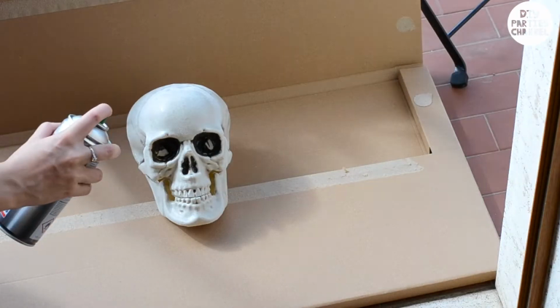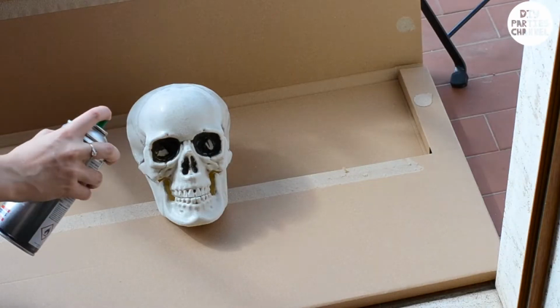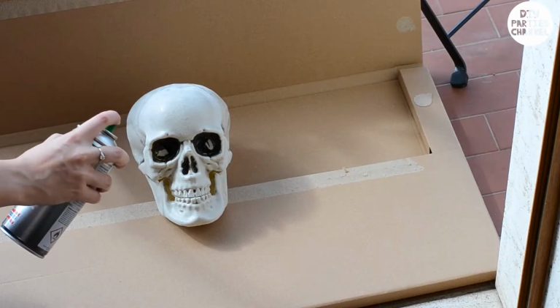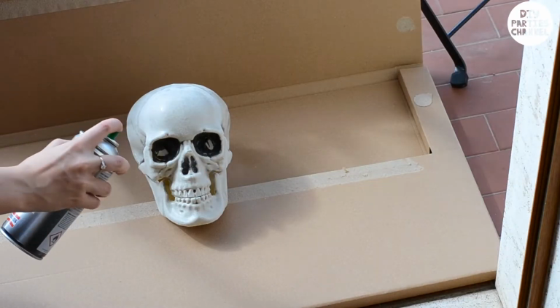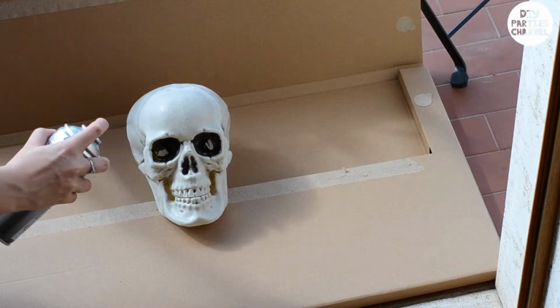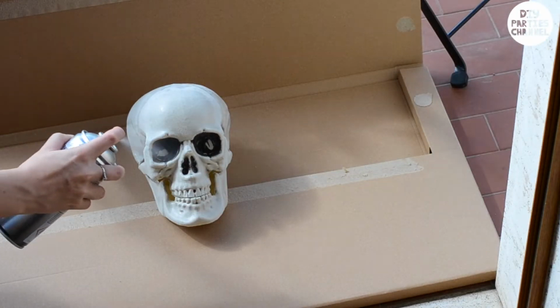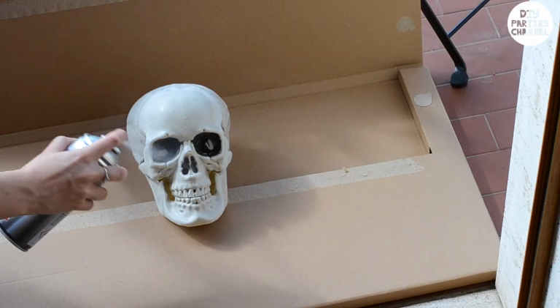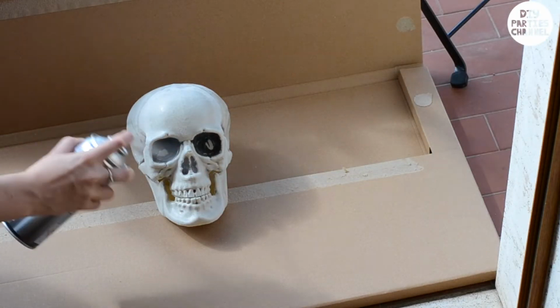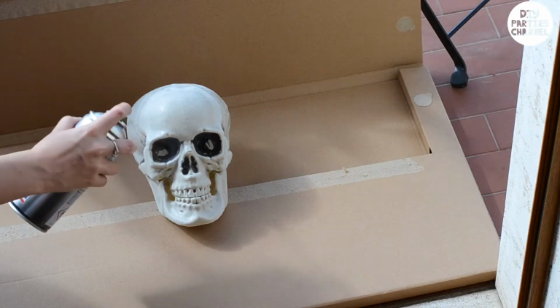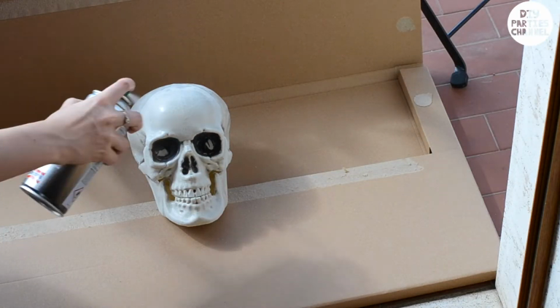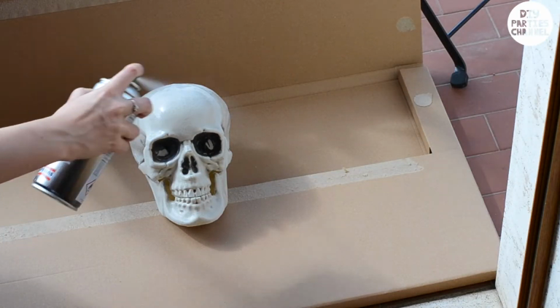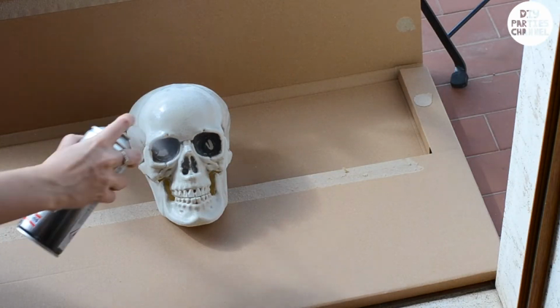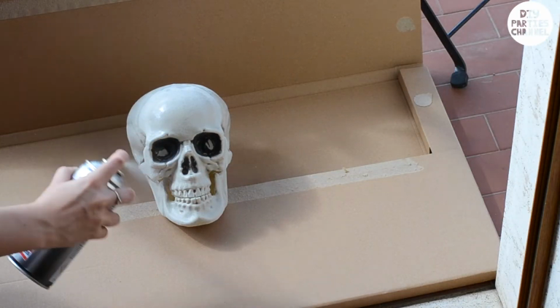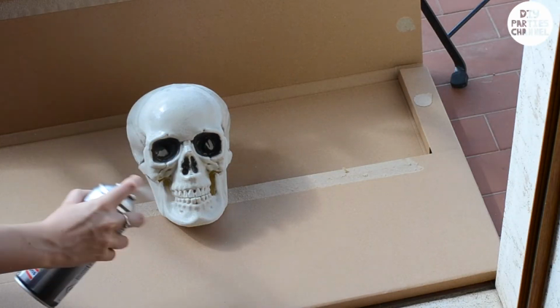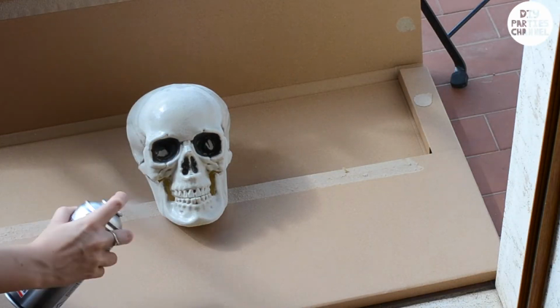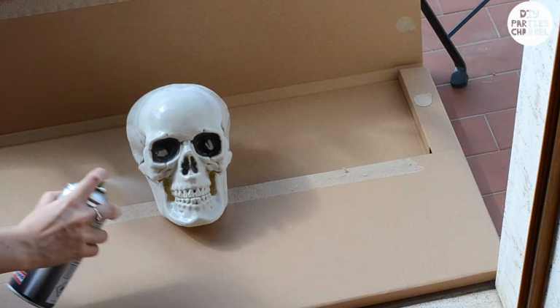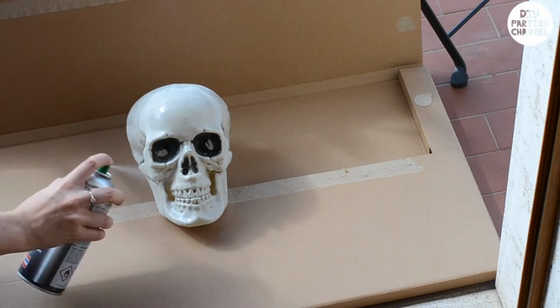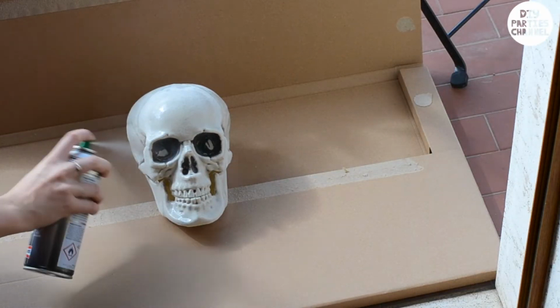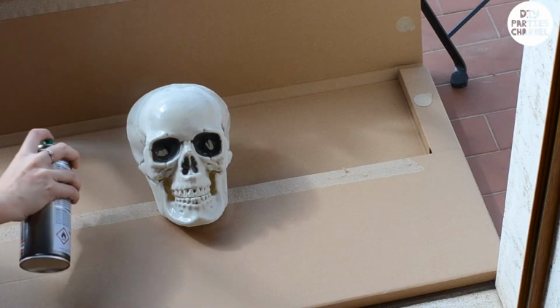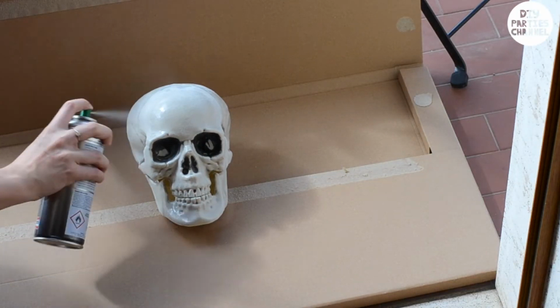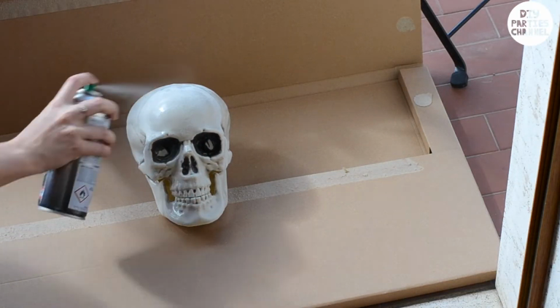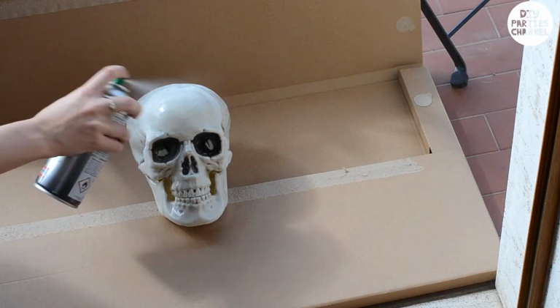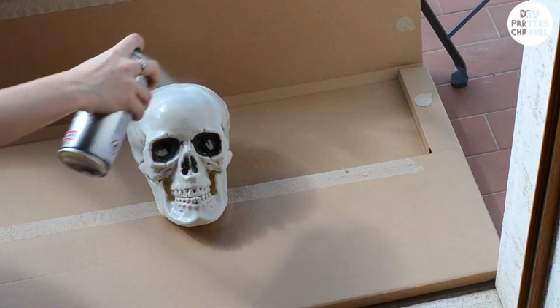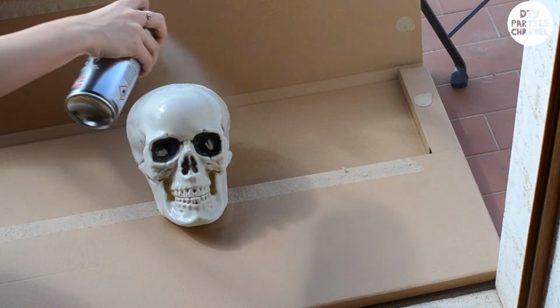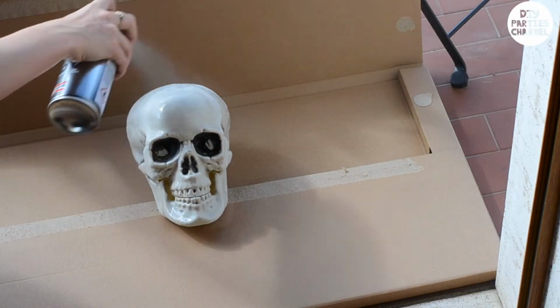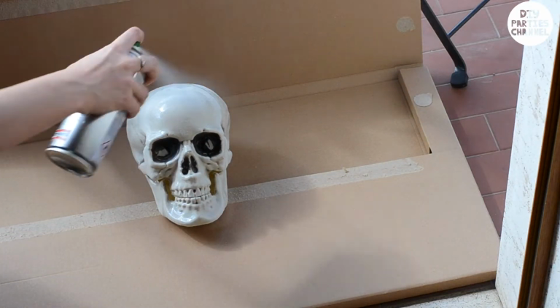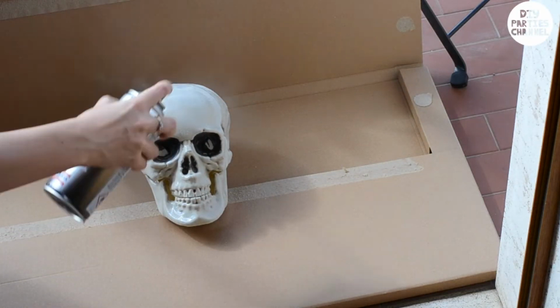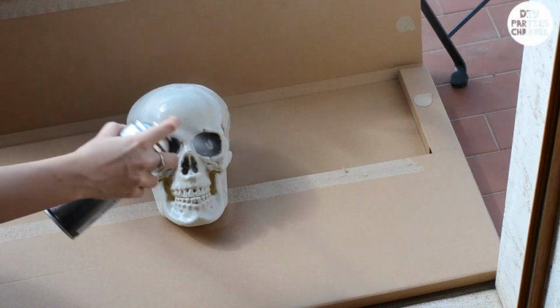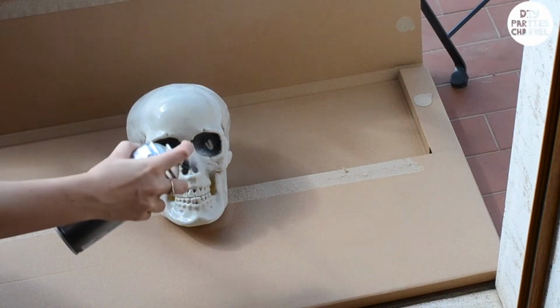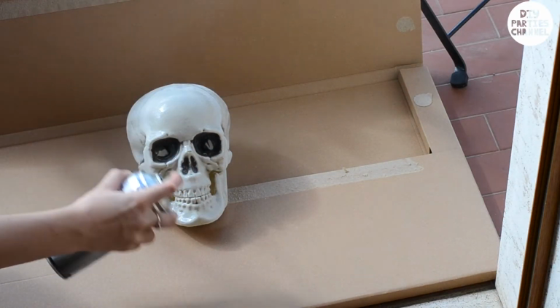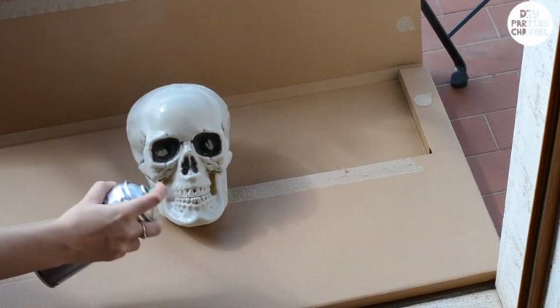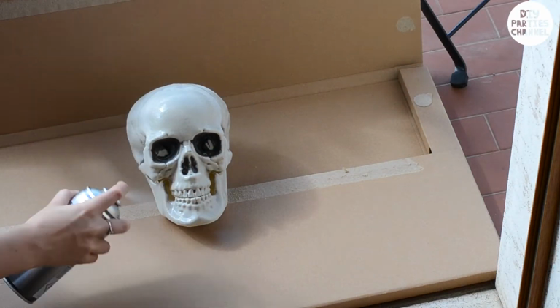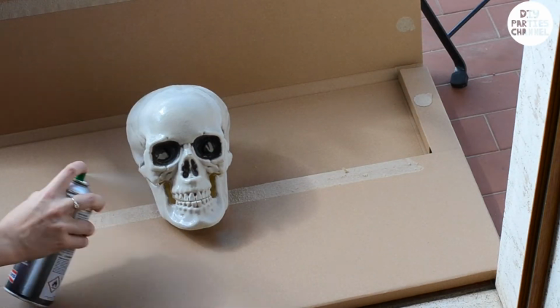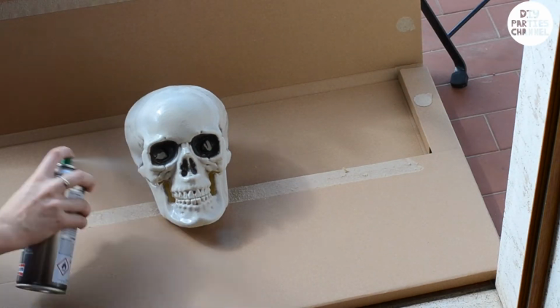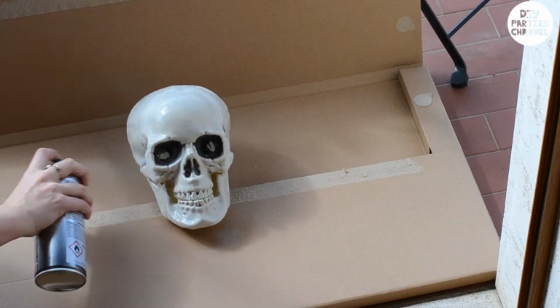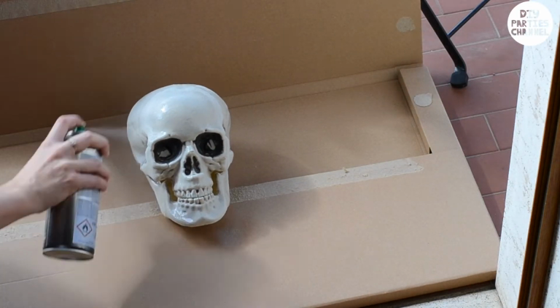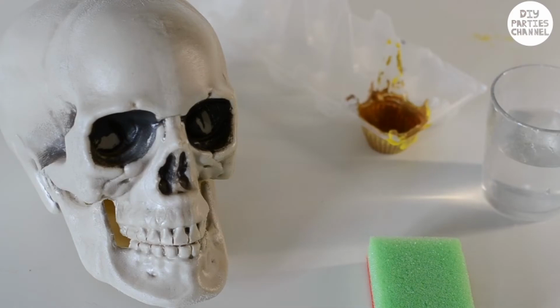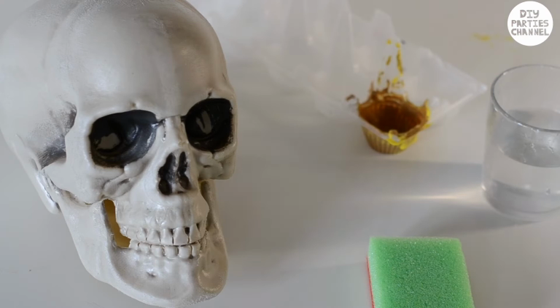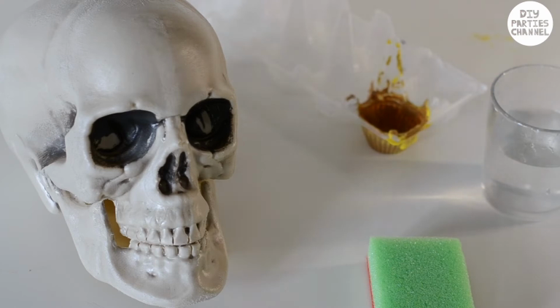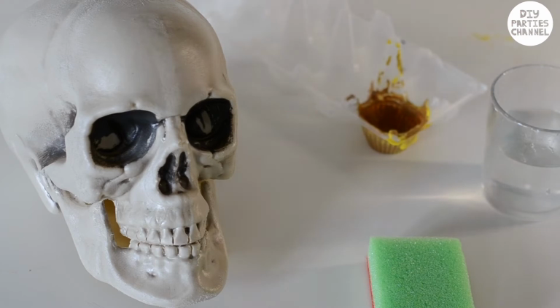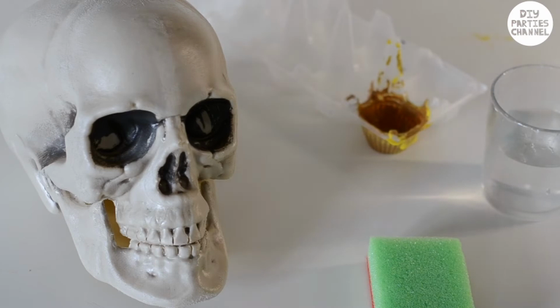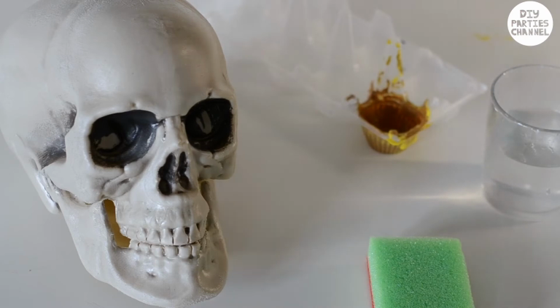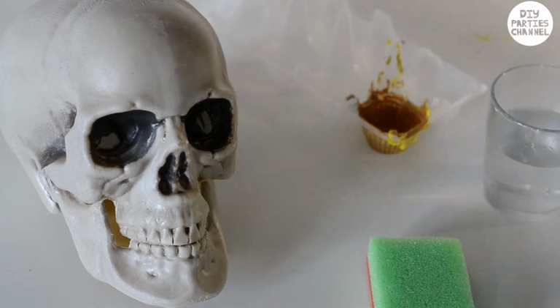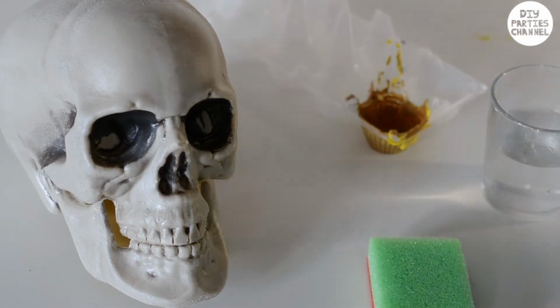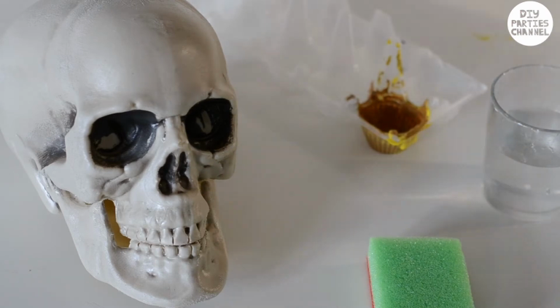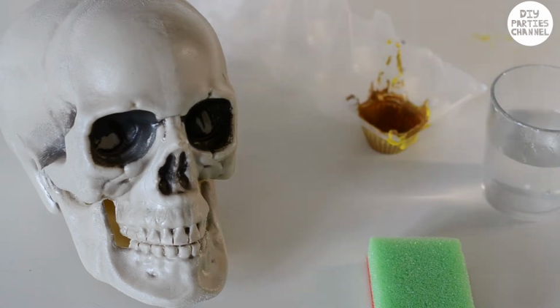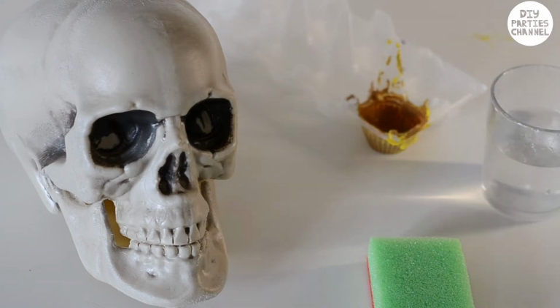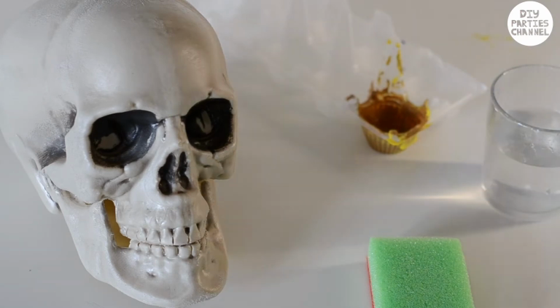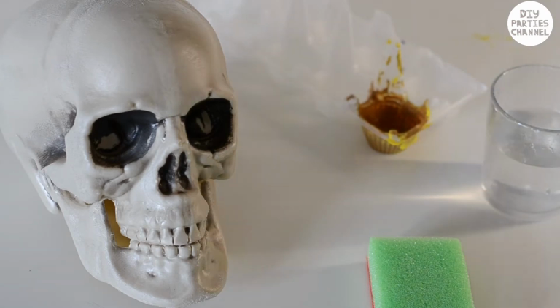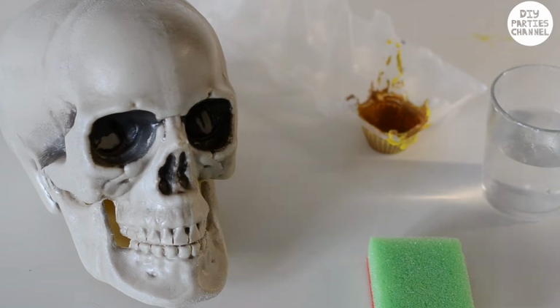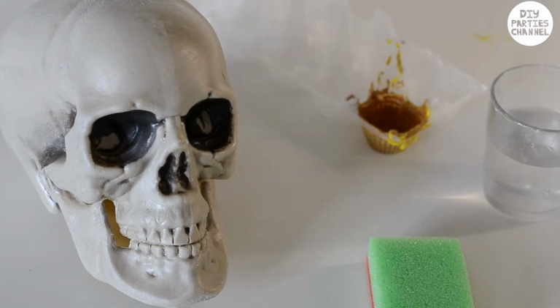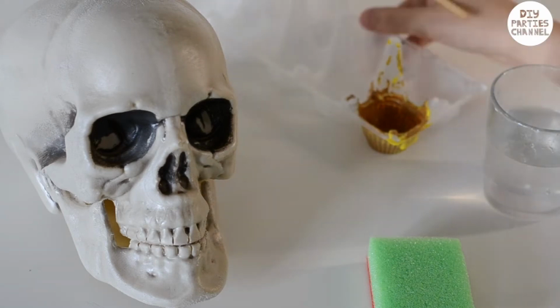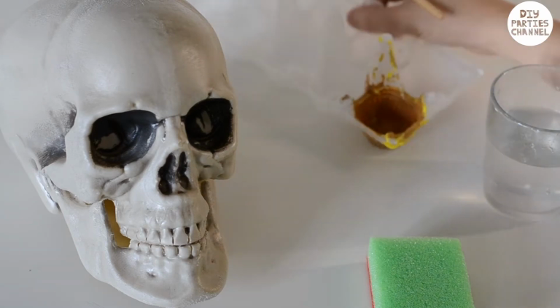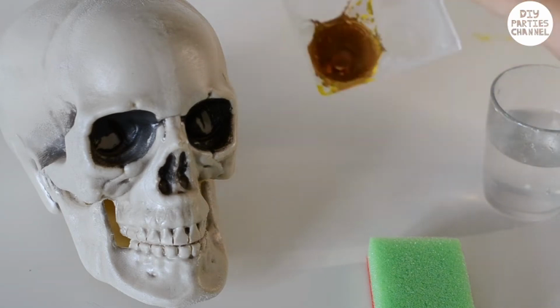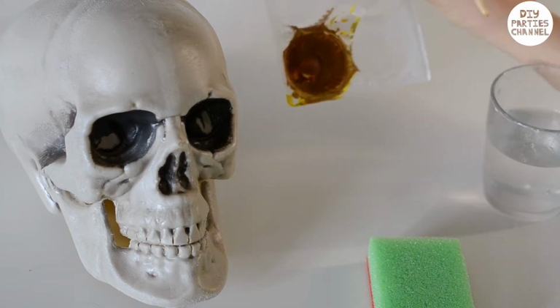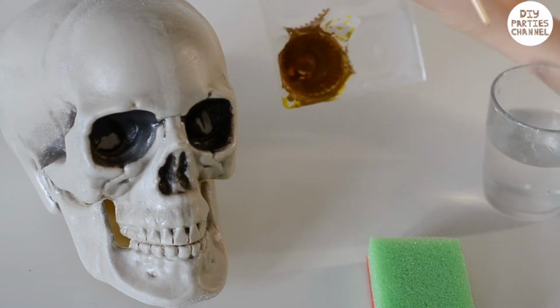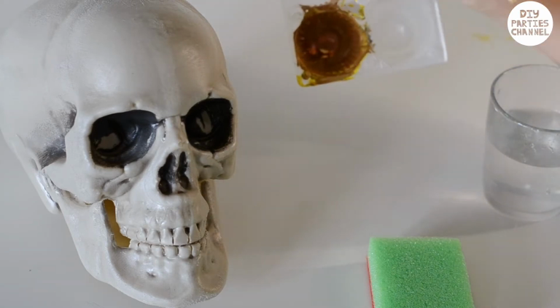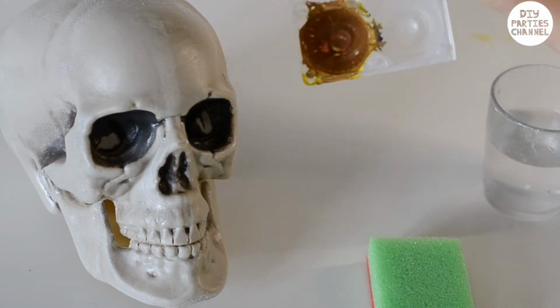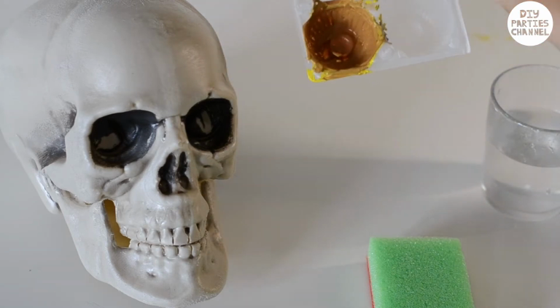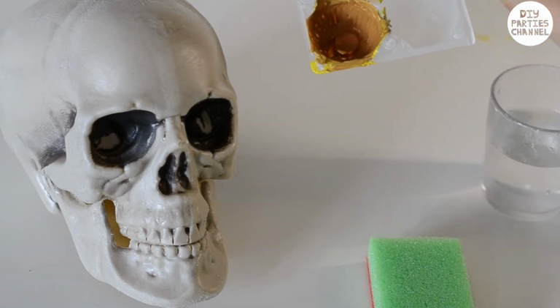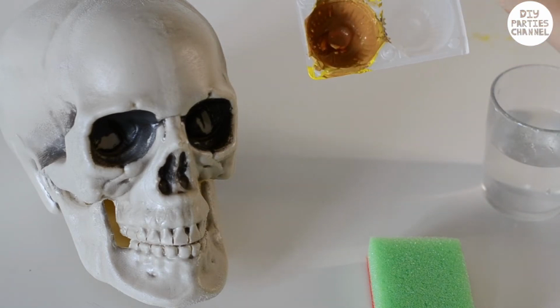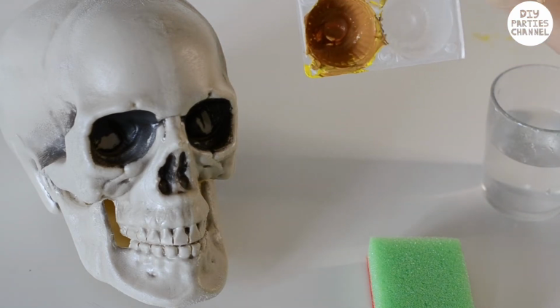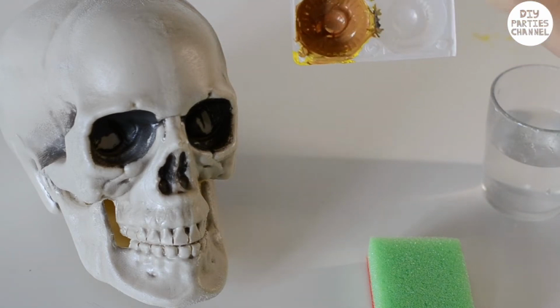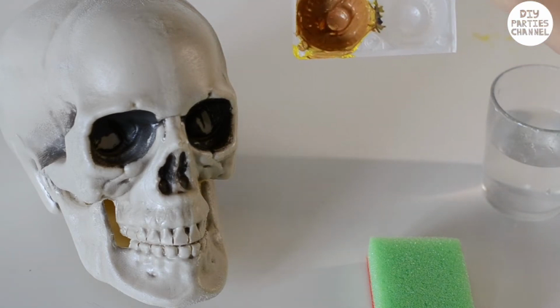I'm using a clear spray paint primer, but you can also use white. Once the primer's dry I'm ready to use some acrylic paint.